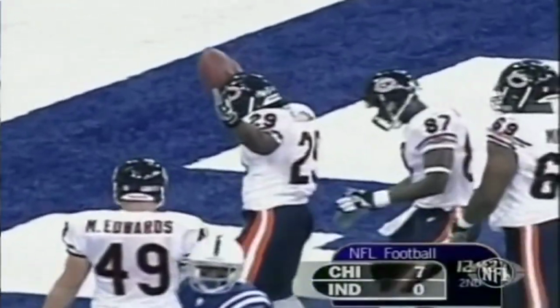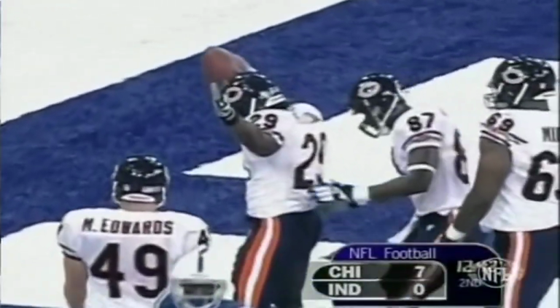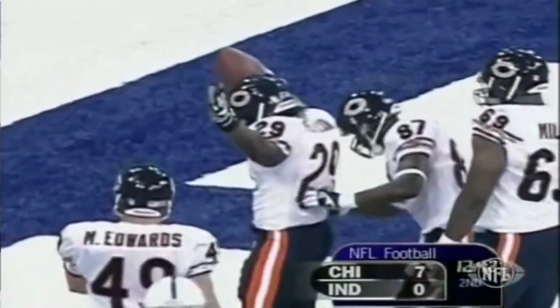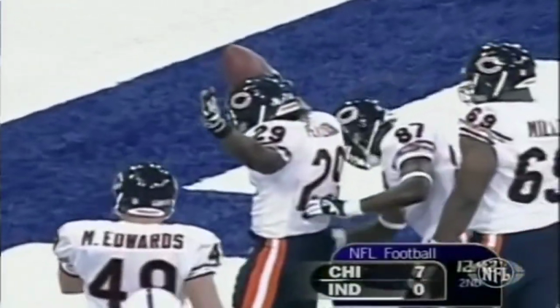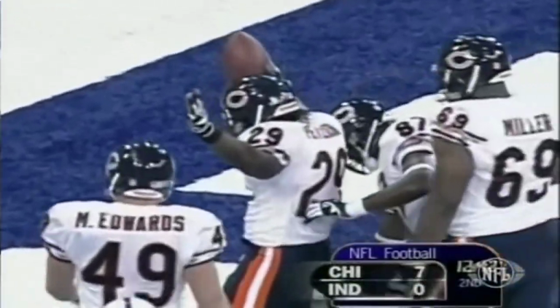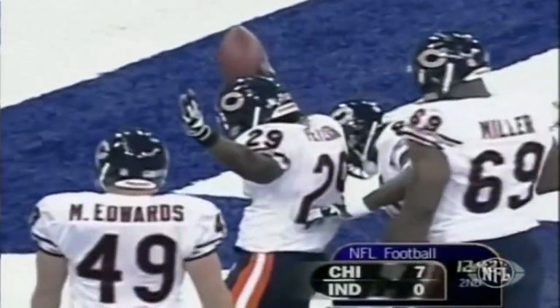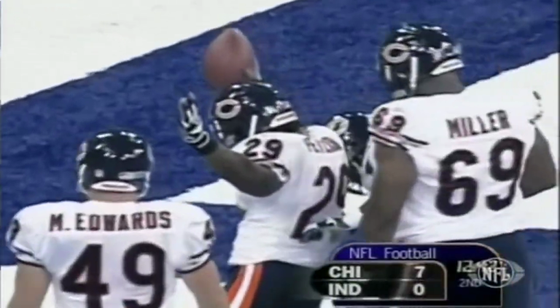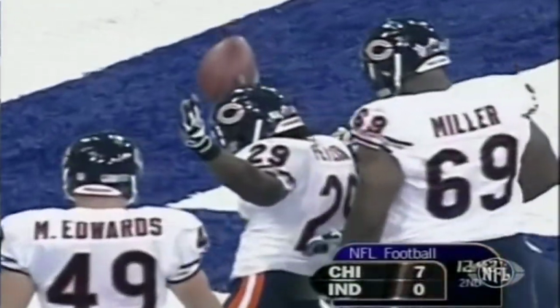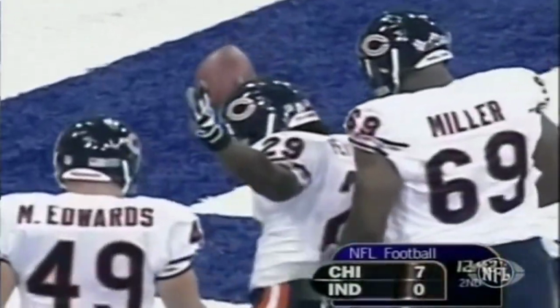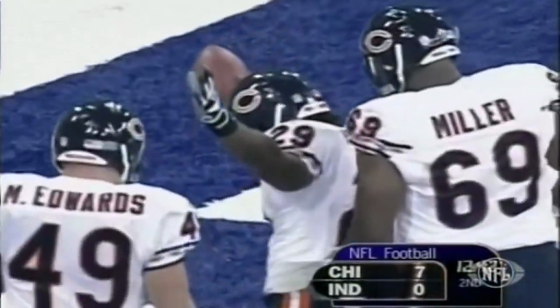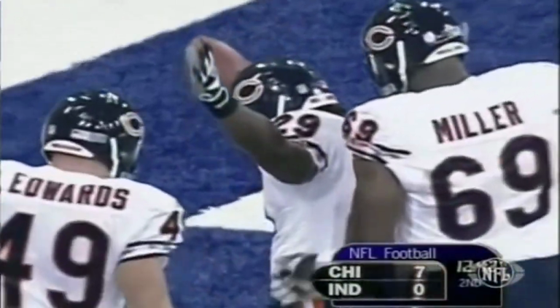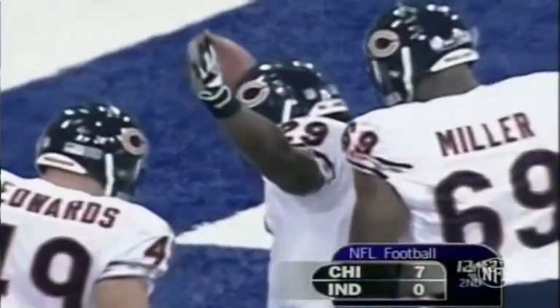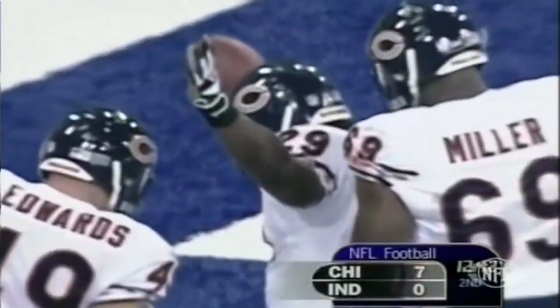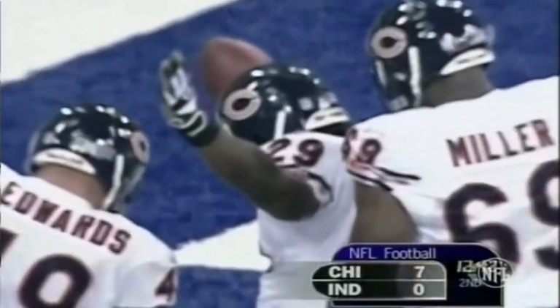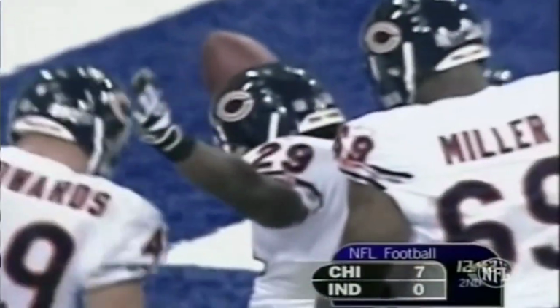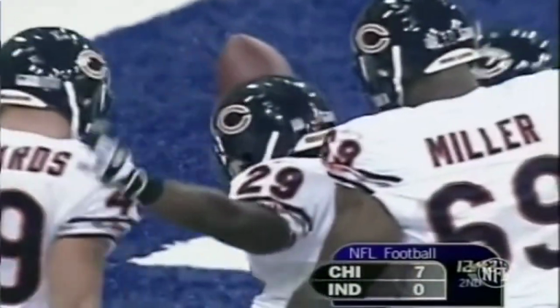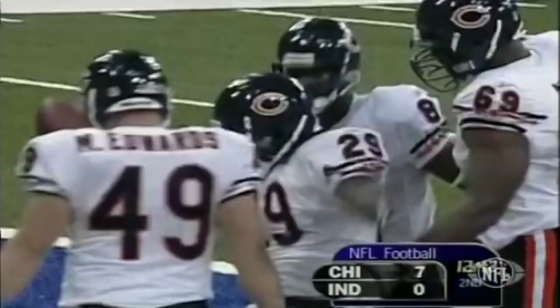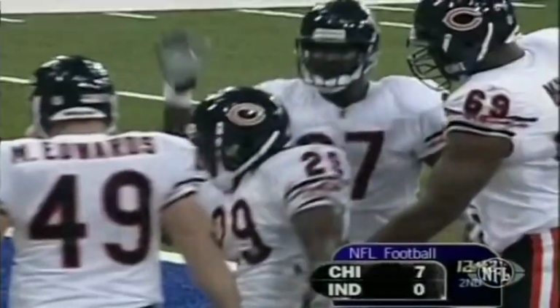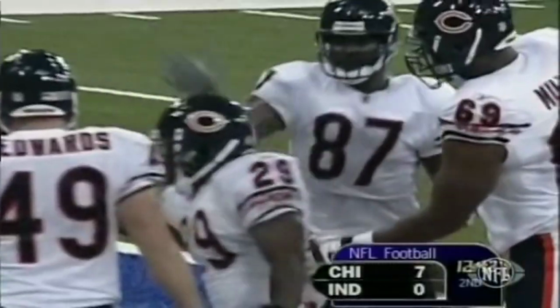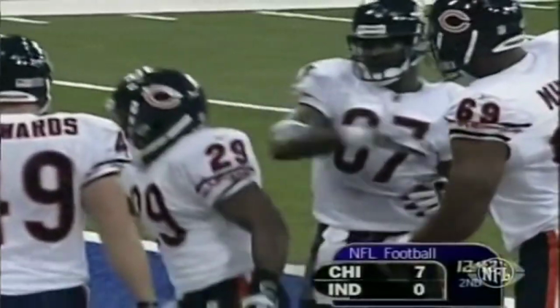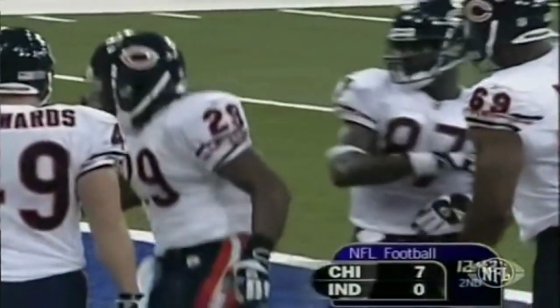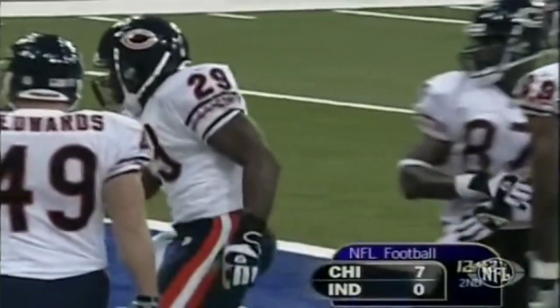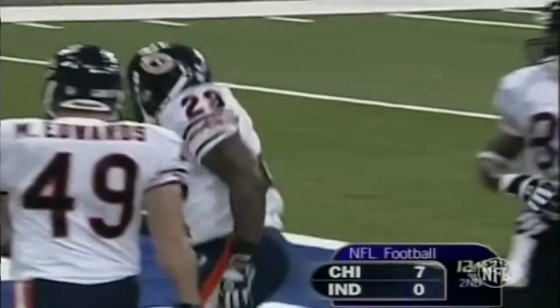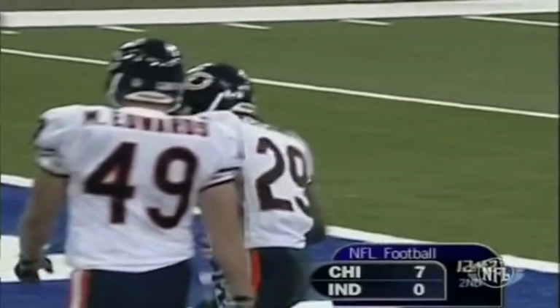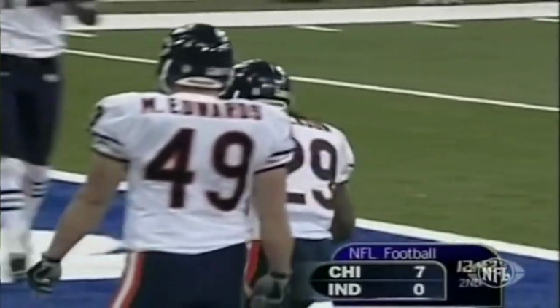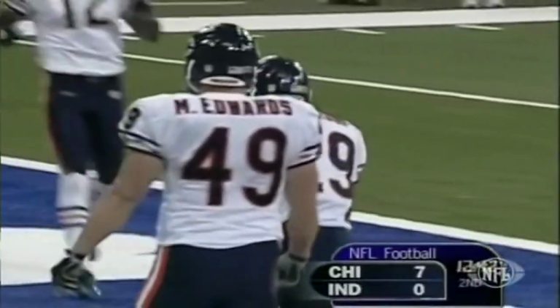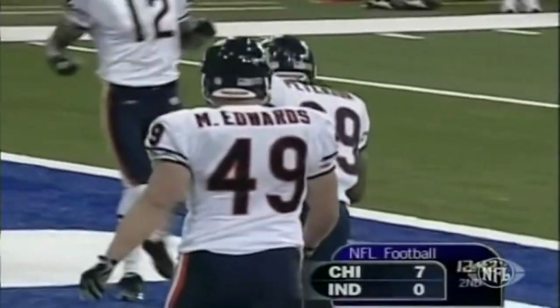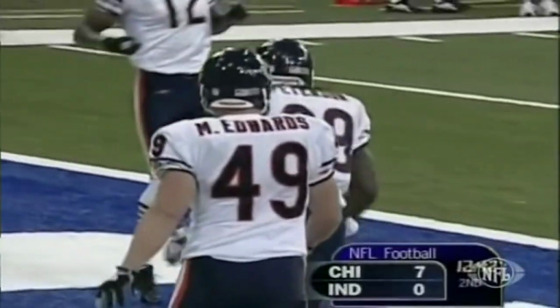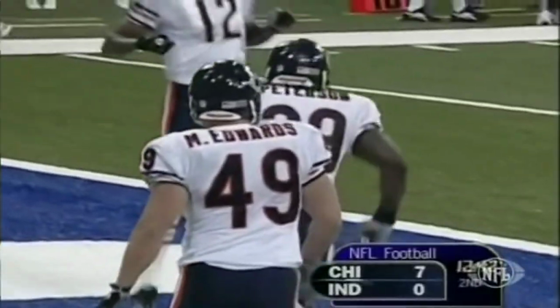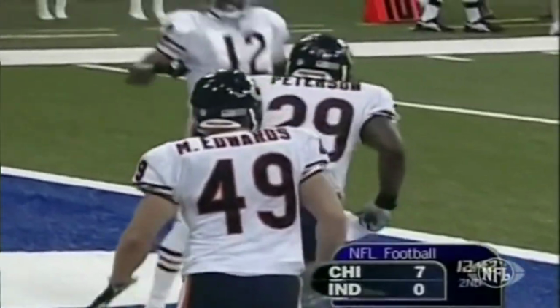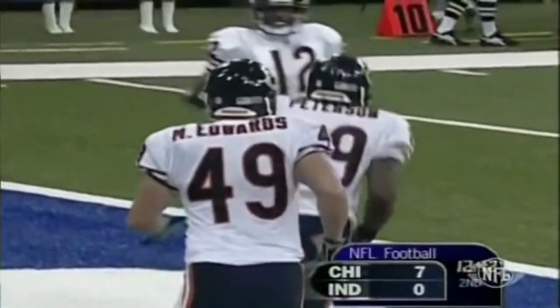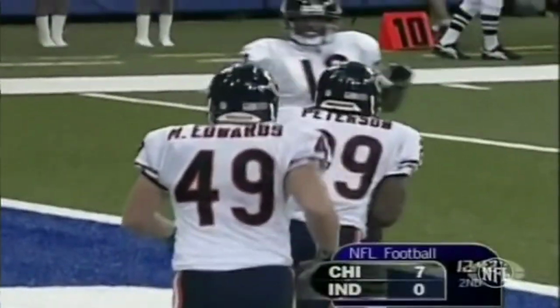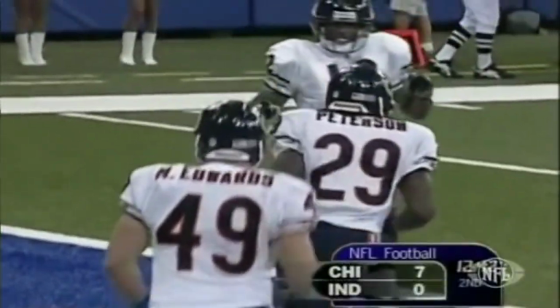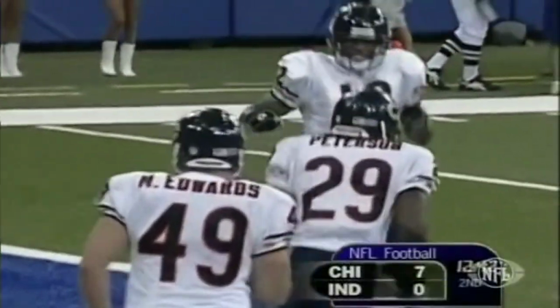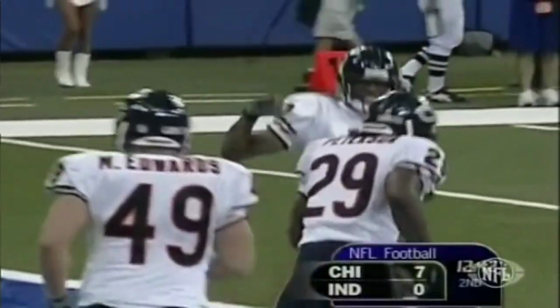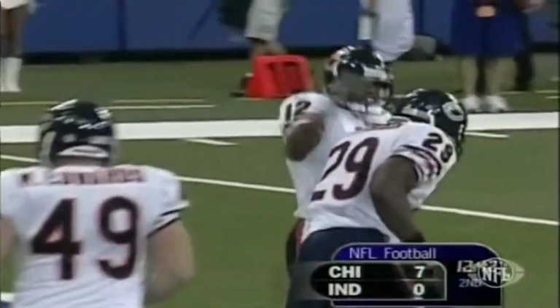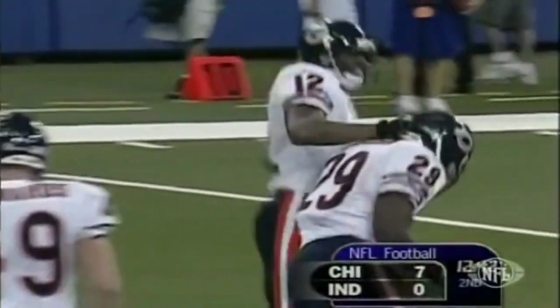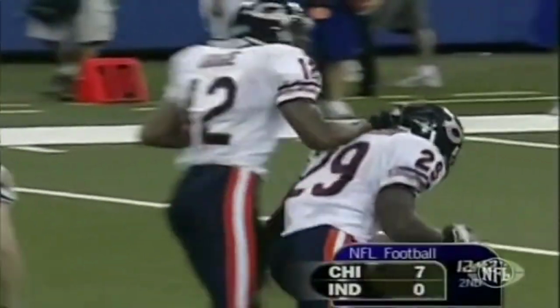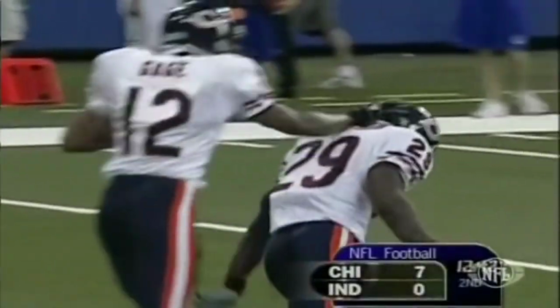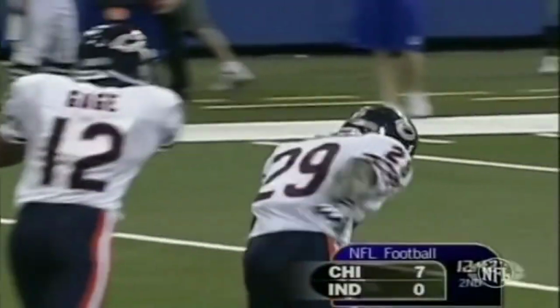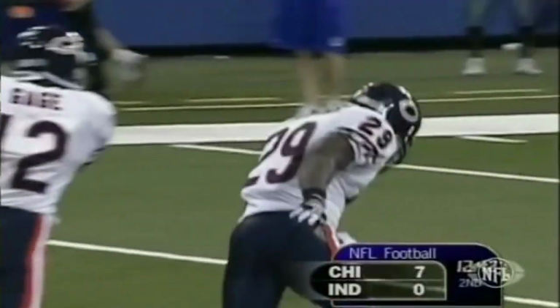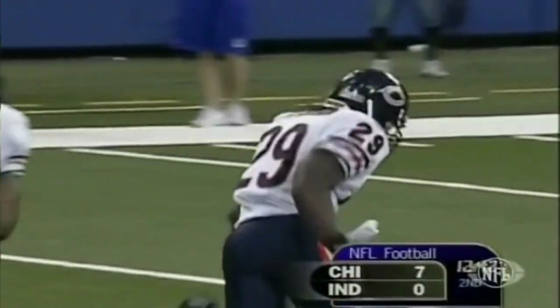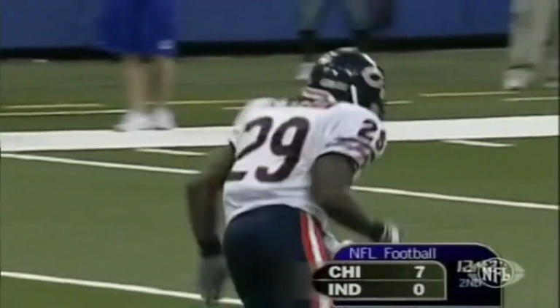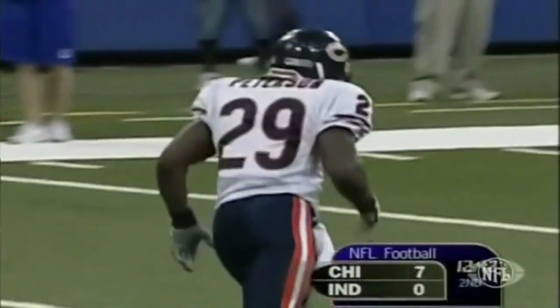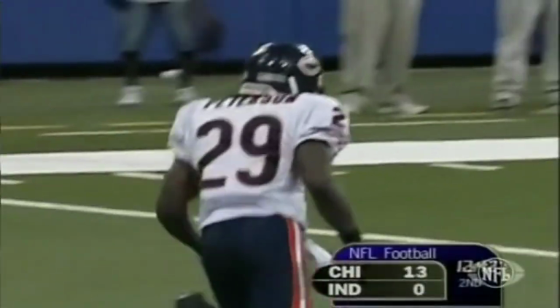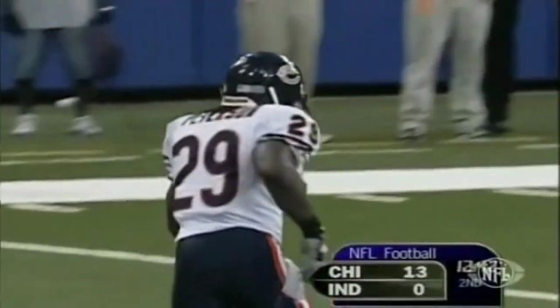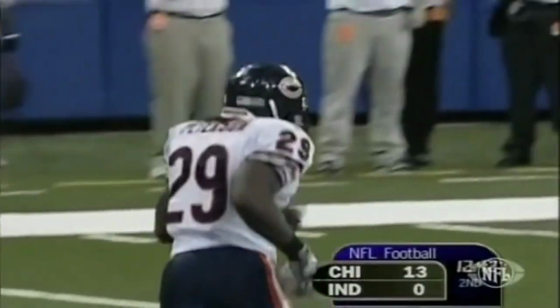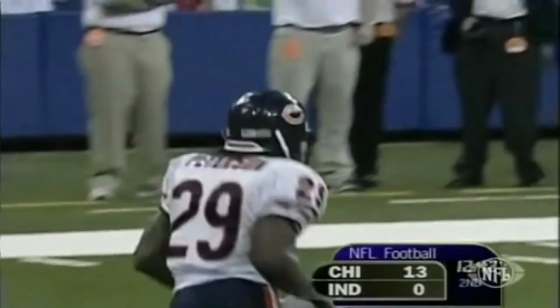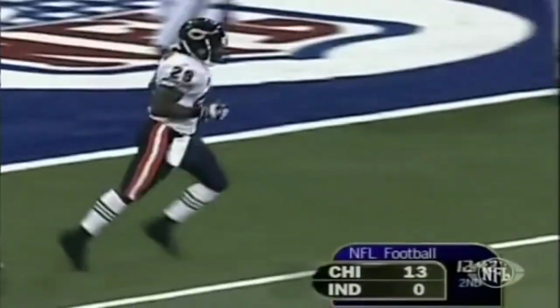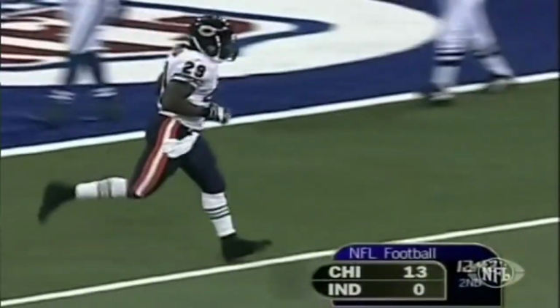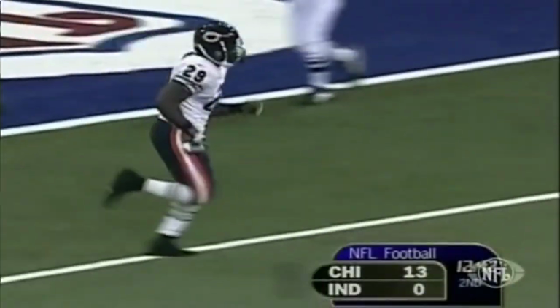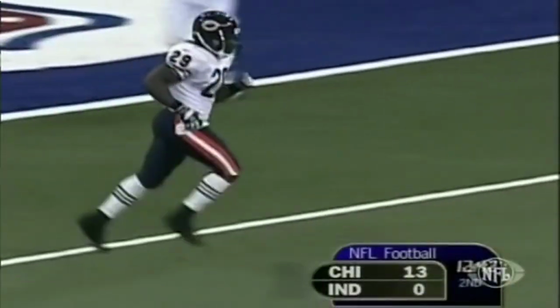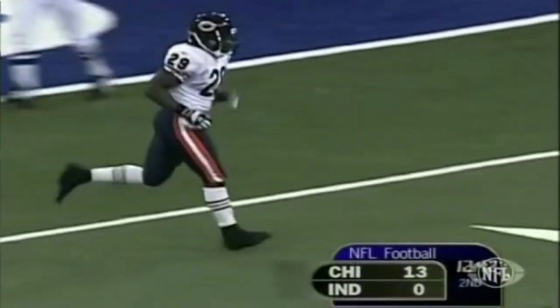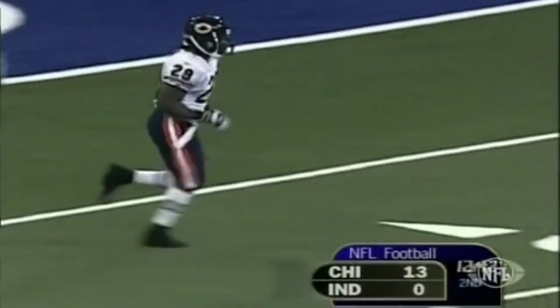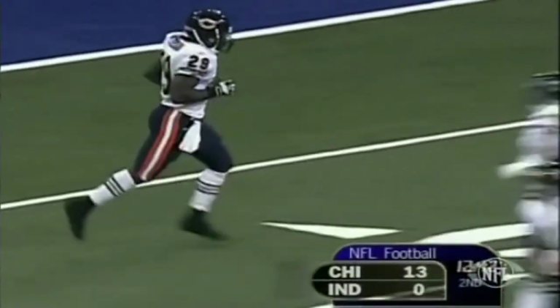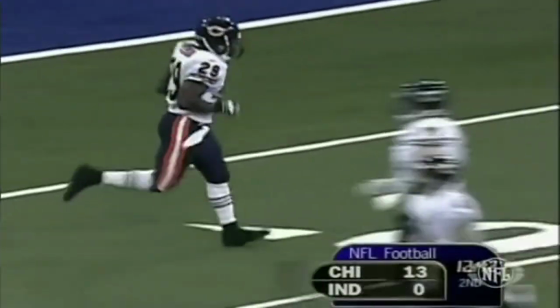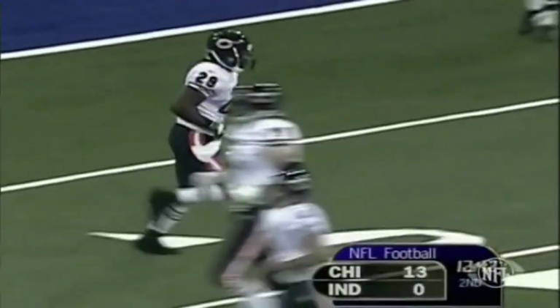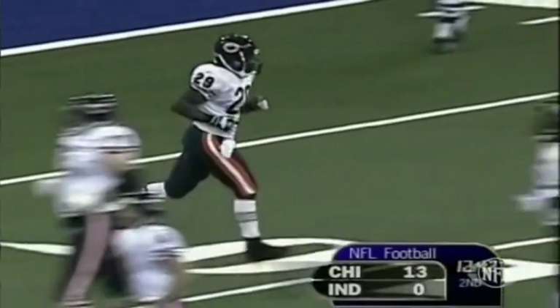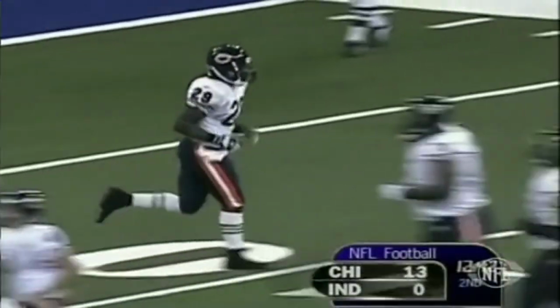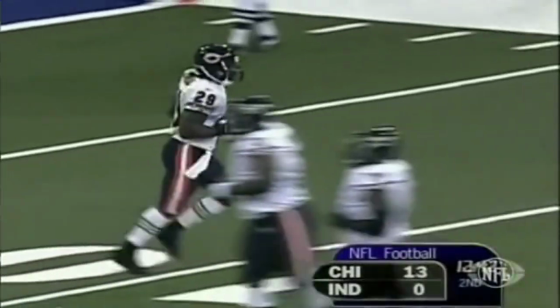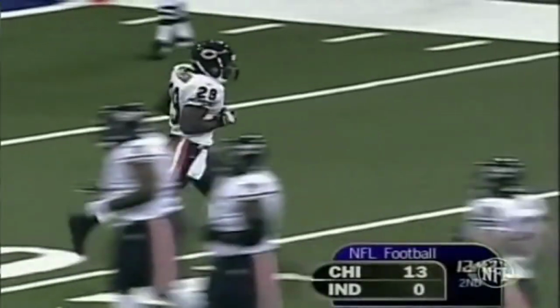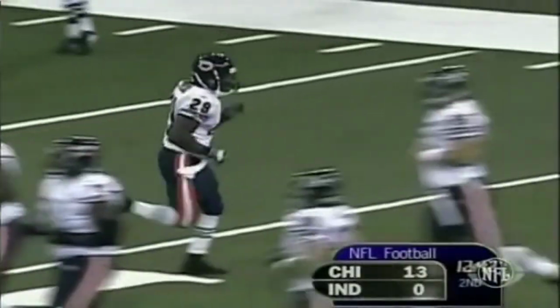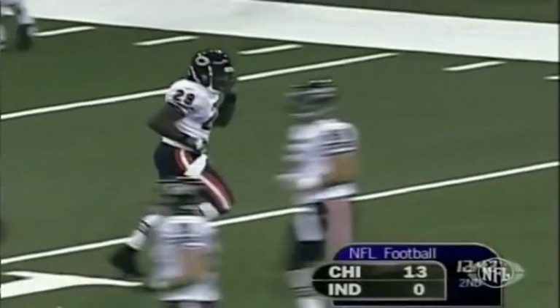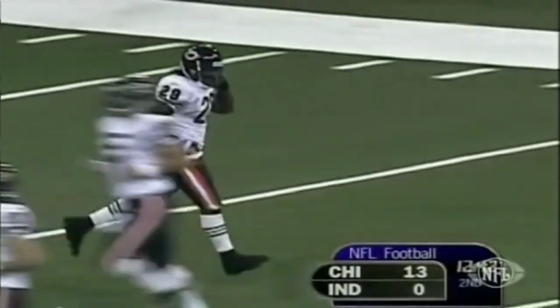He just pads it inside, goes behind his big offensive line, and you've got to give credit to the Chicago Bears offense on that run.